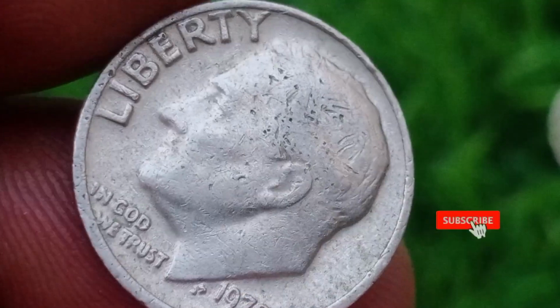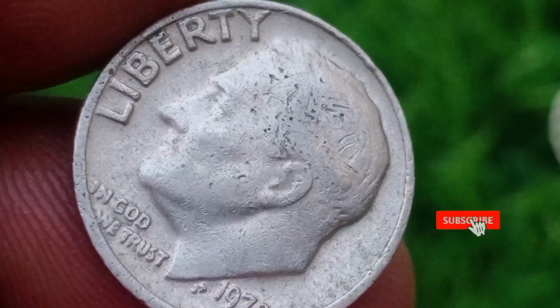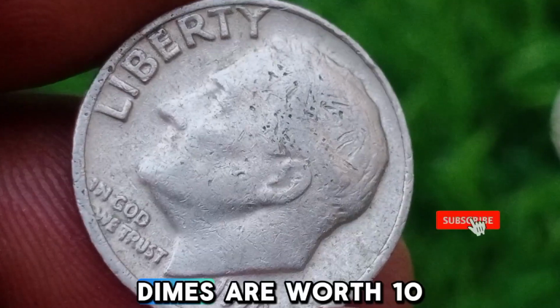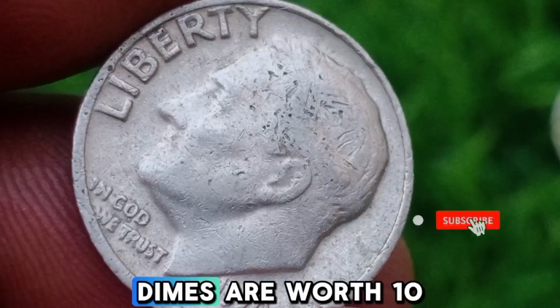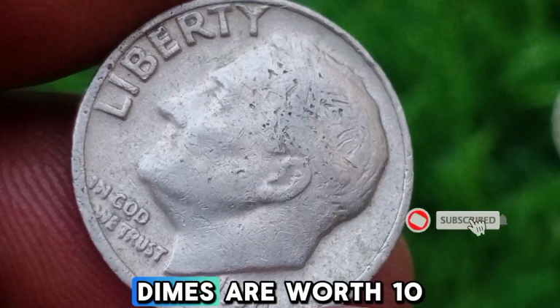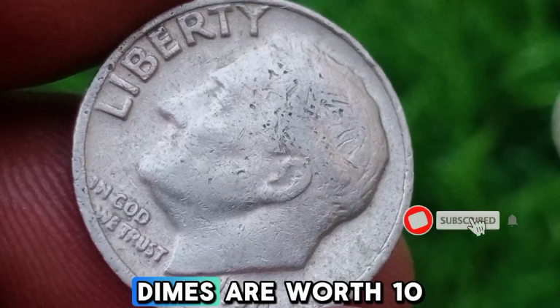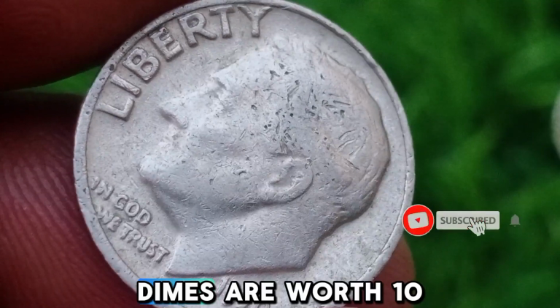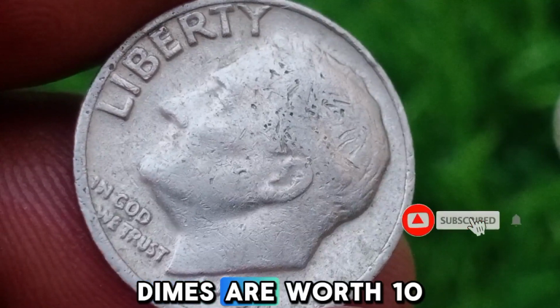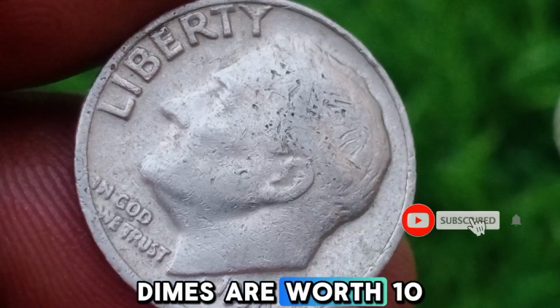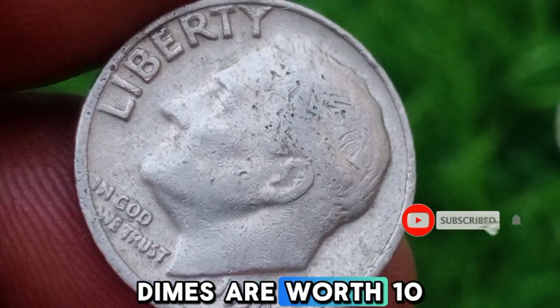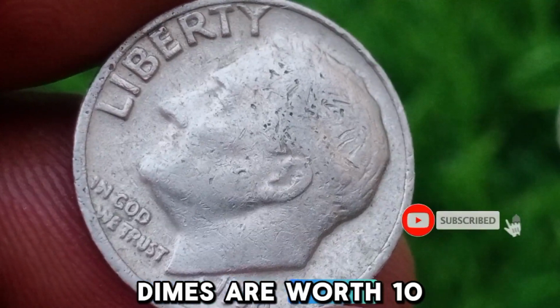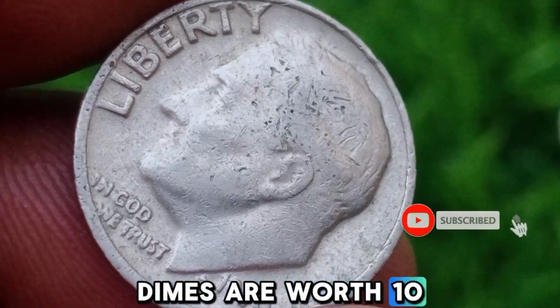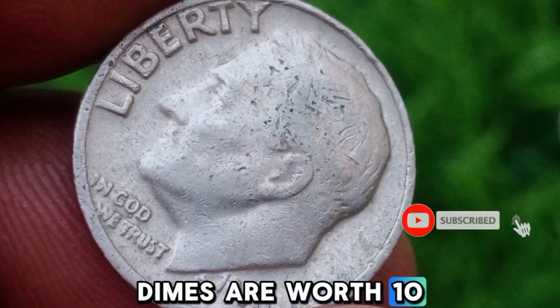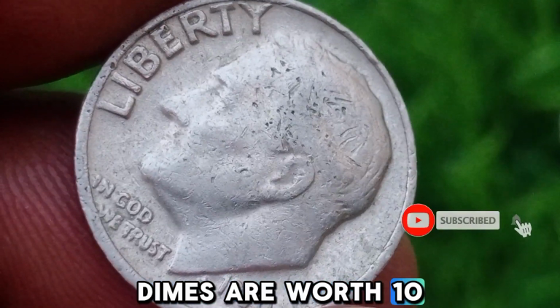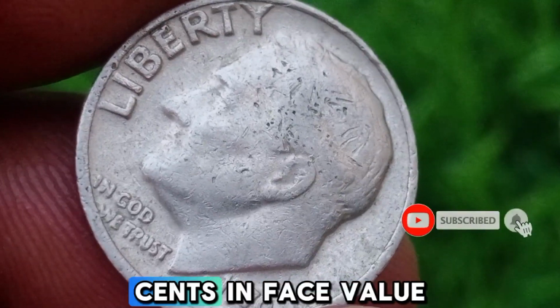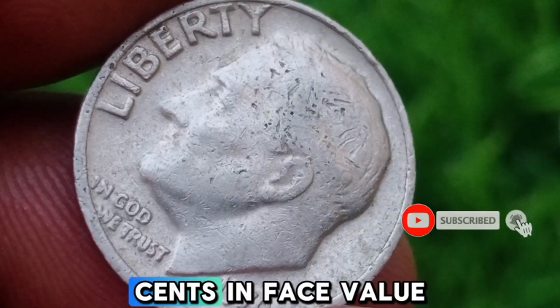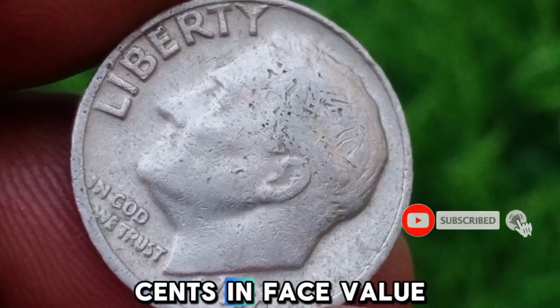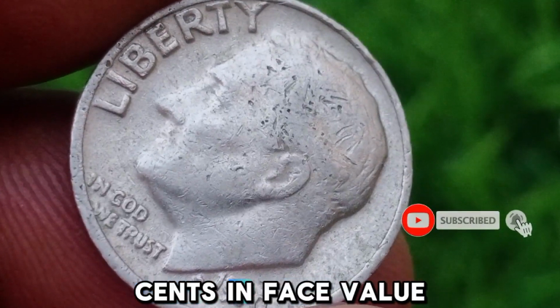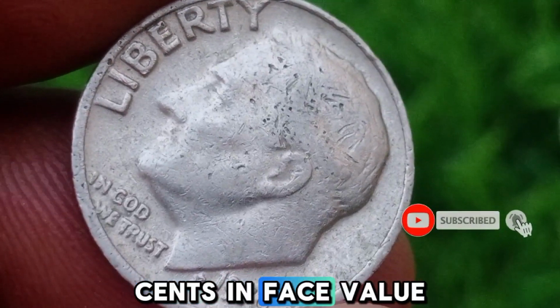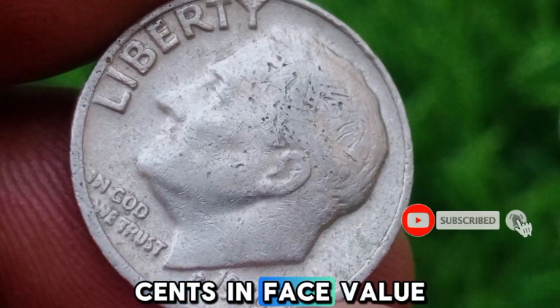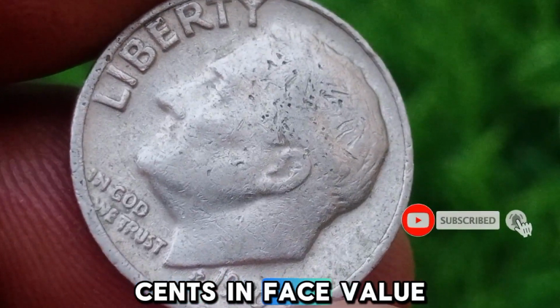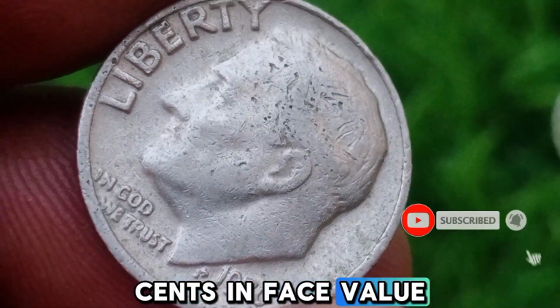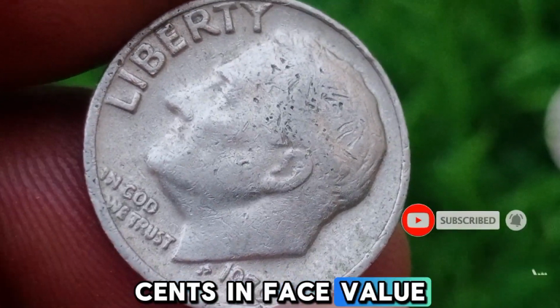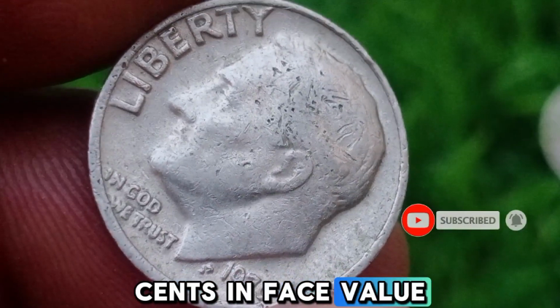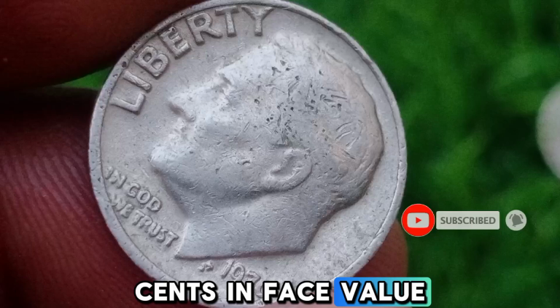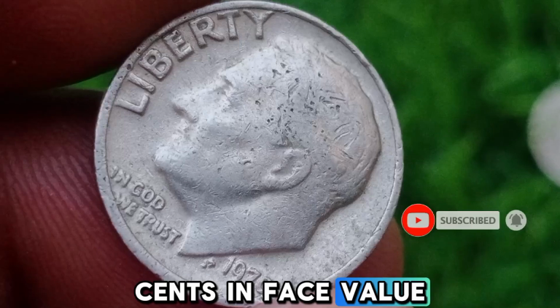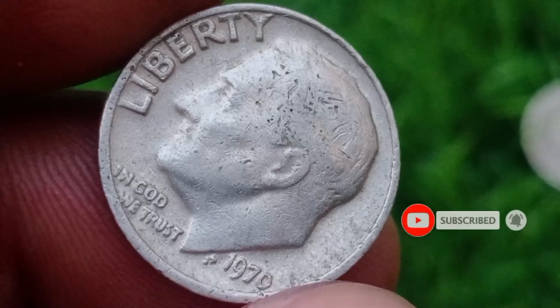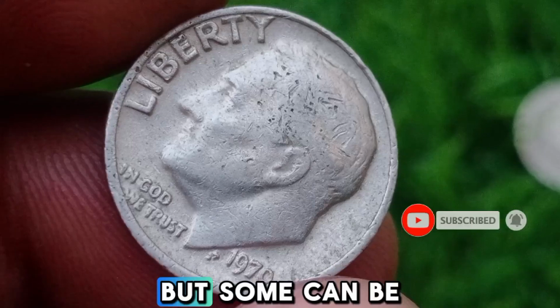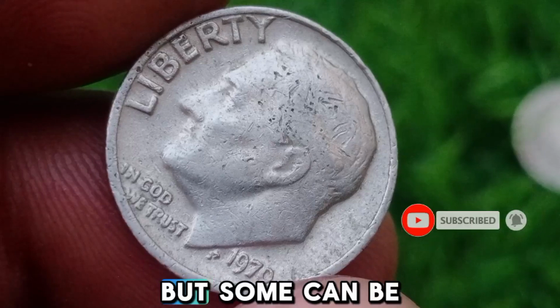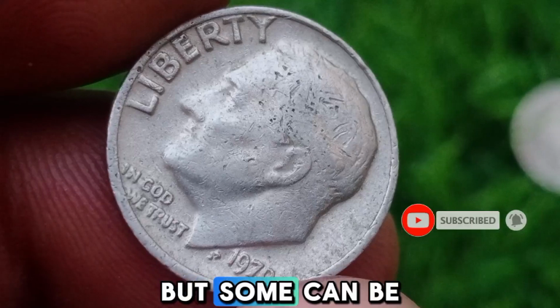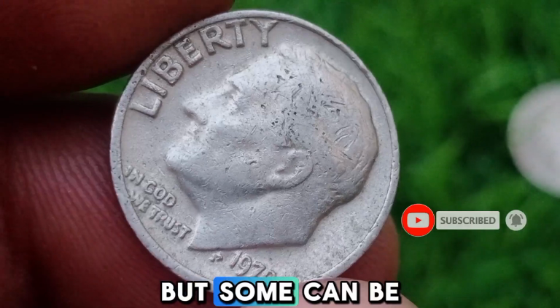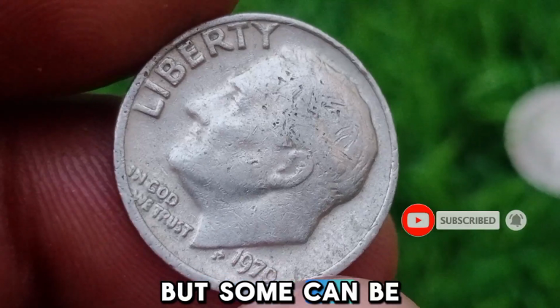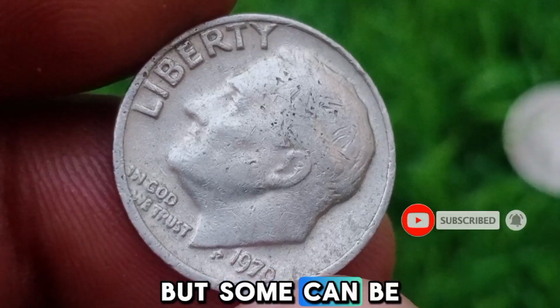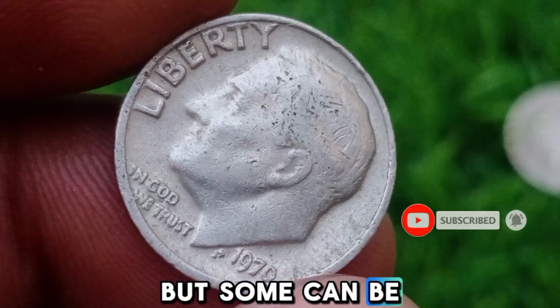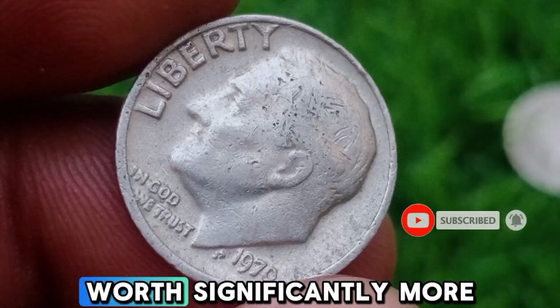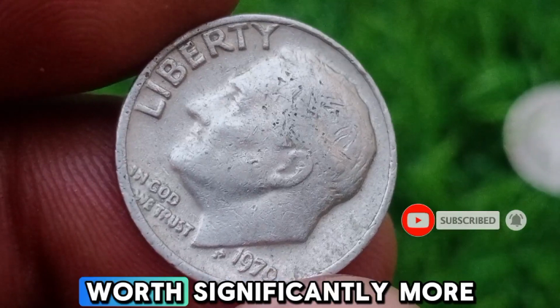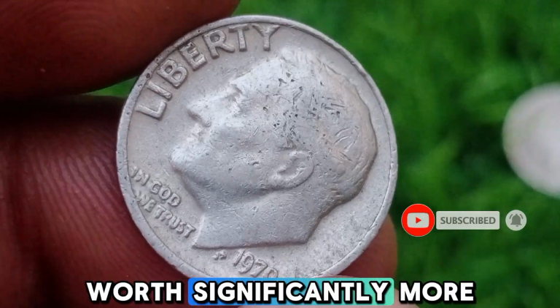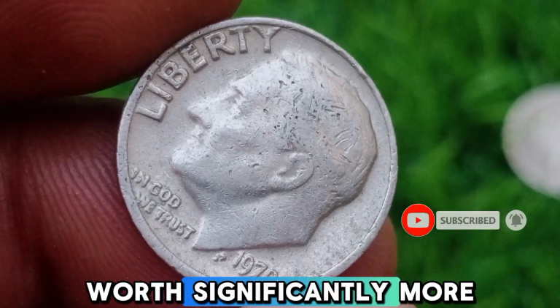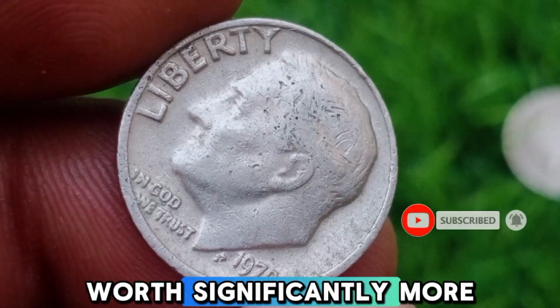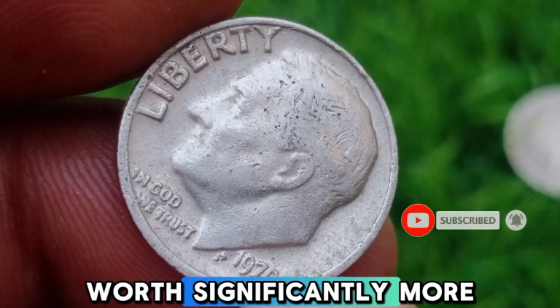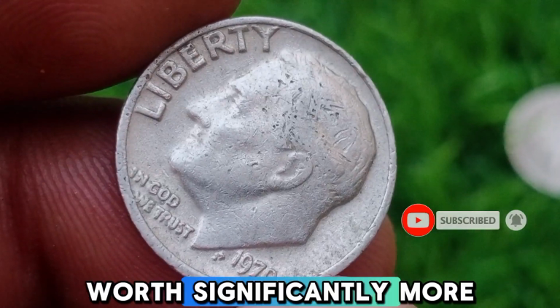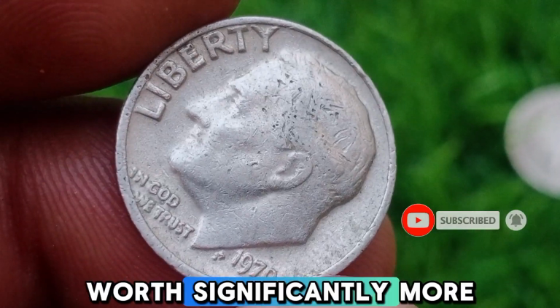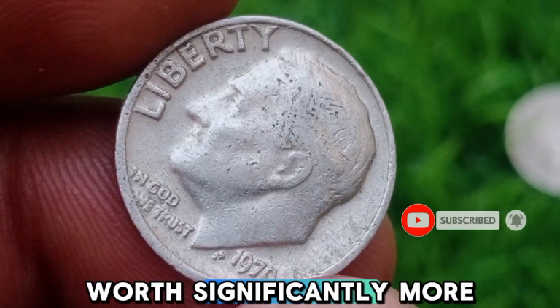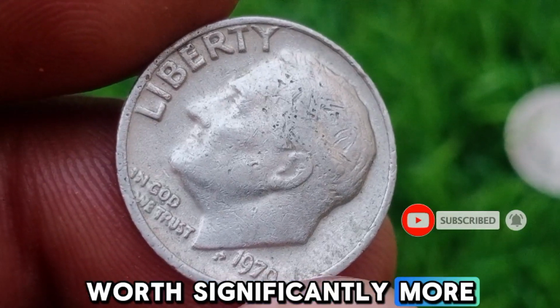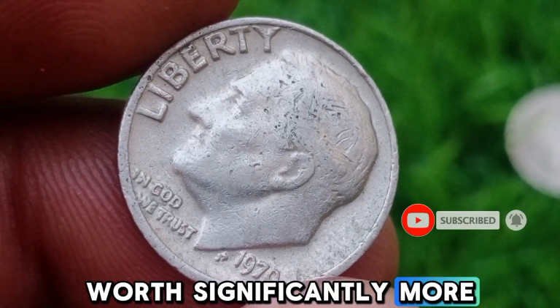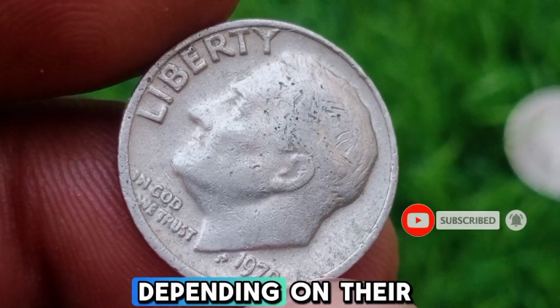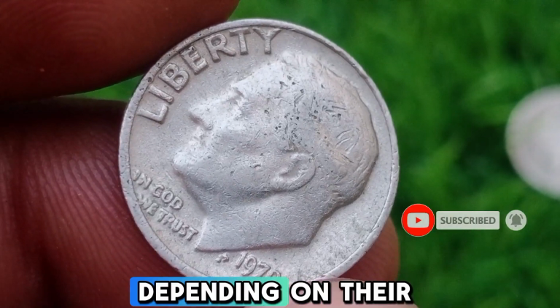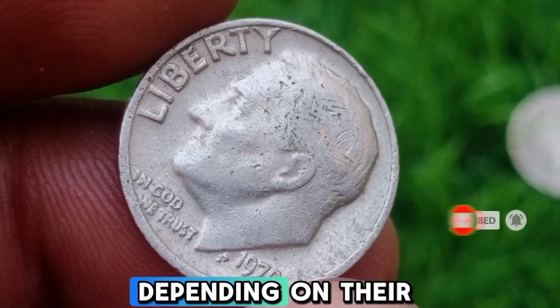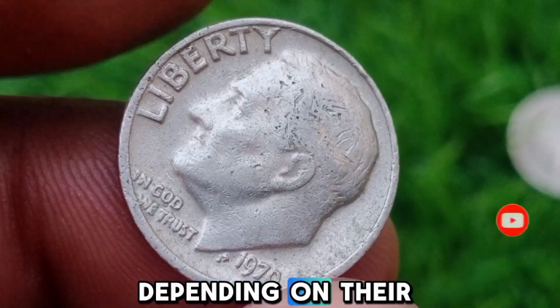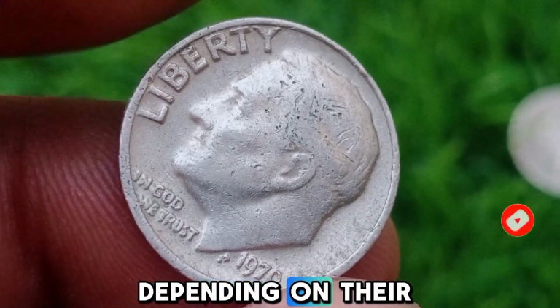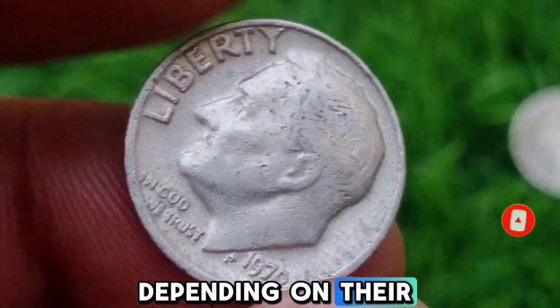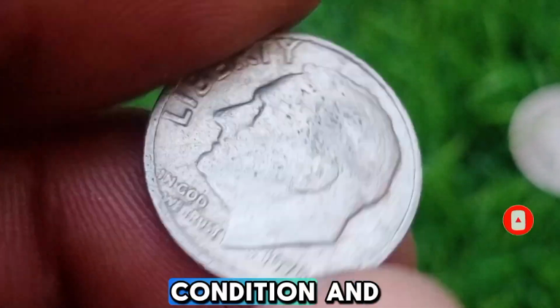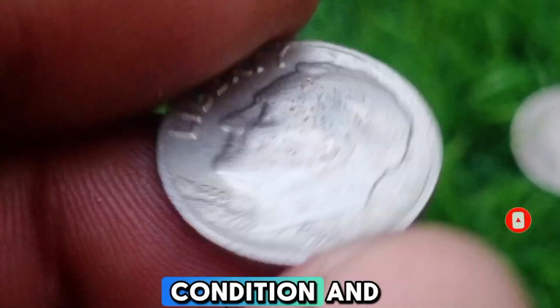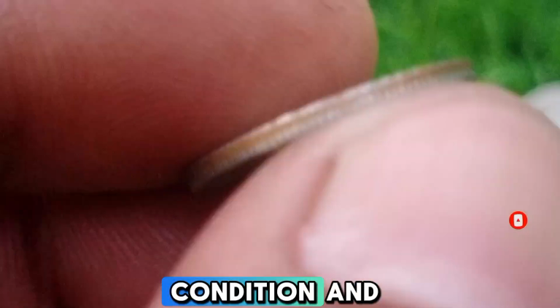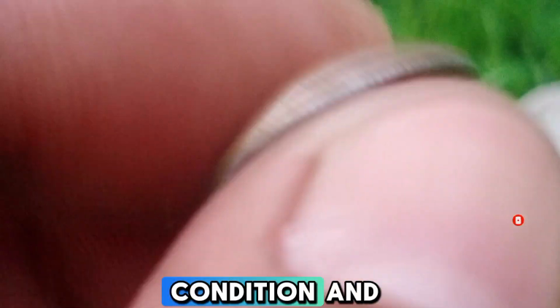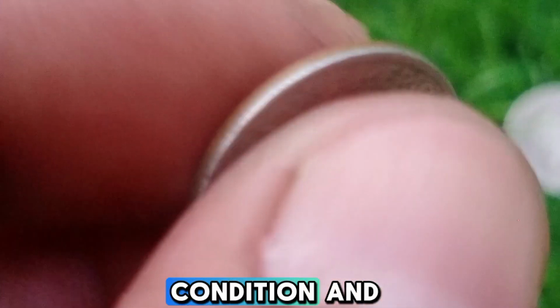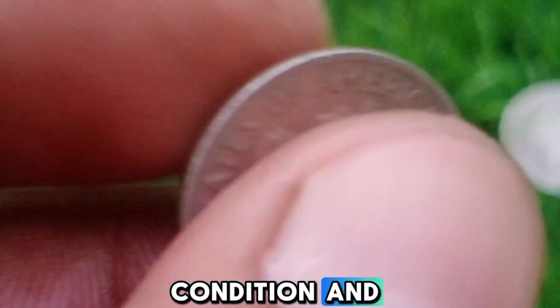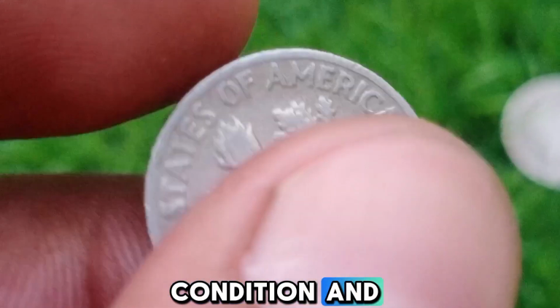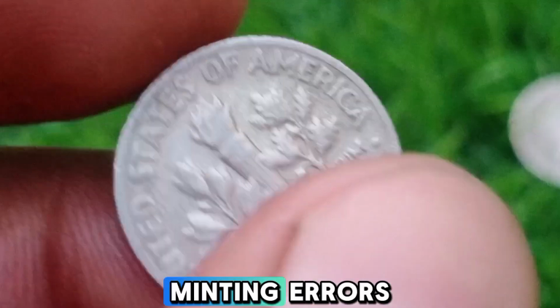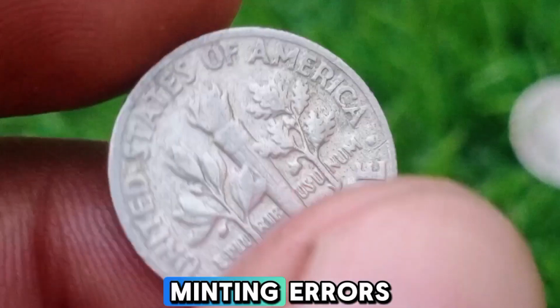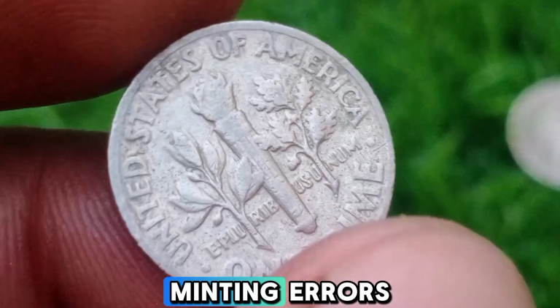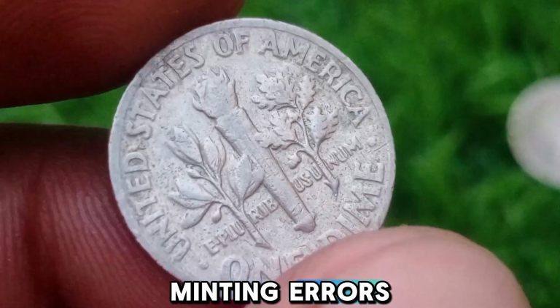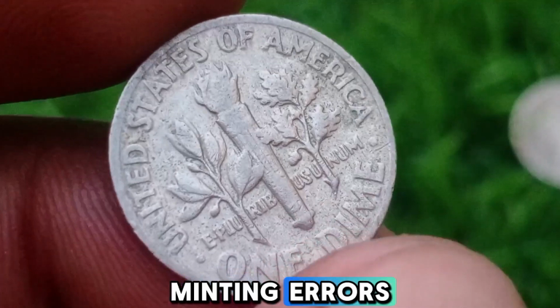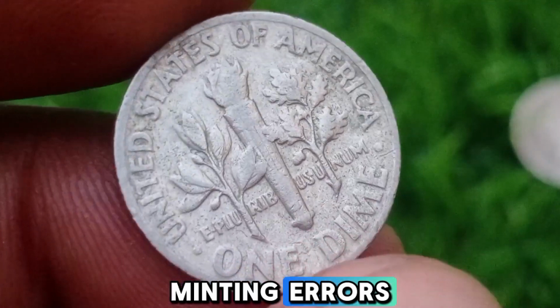Dimes are worth 10 cents in face value, but some can be worth significantly more depending on their condition and minting errors.